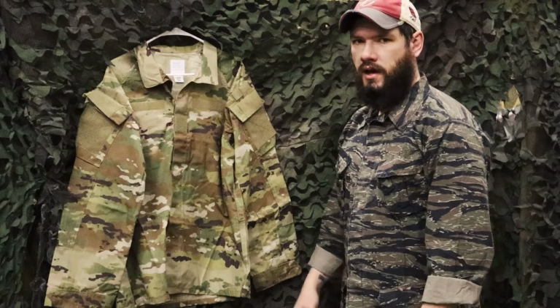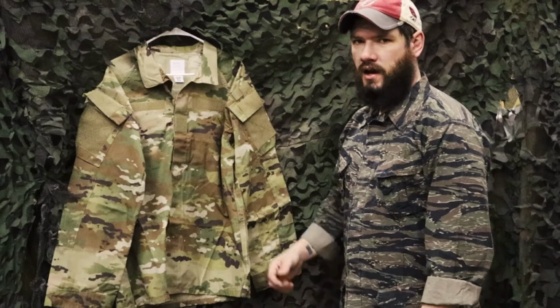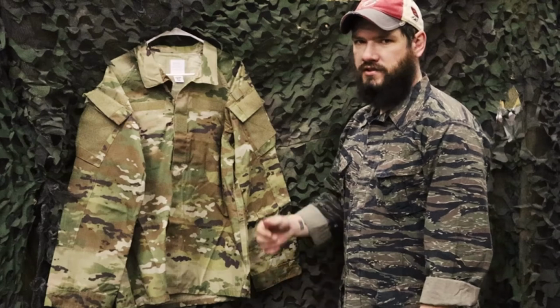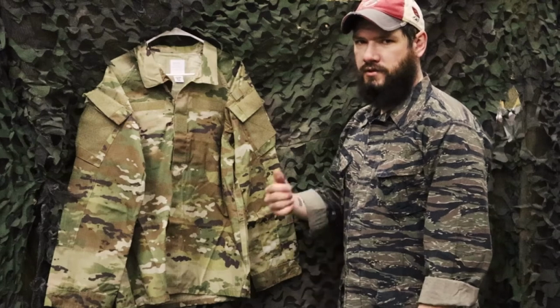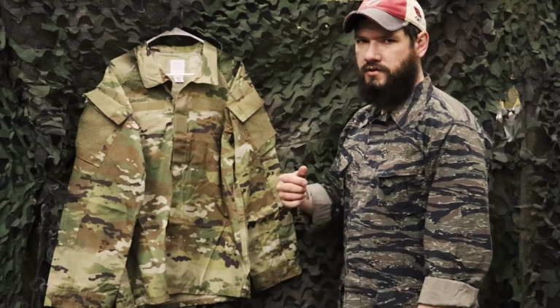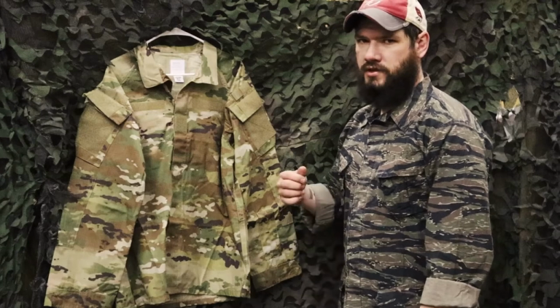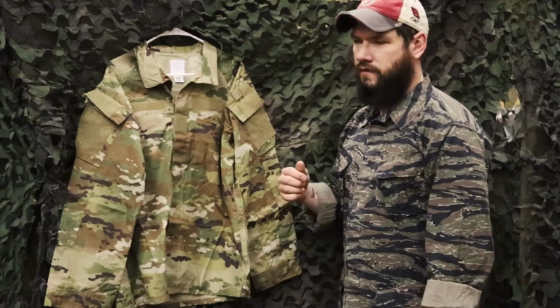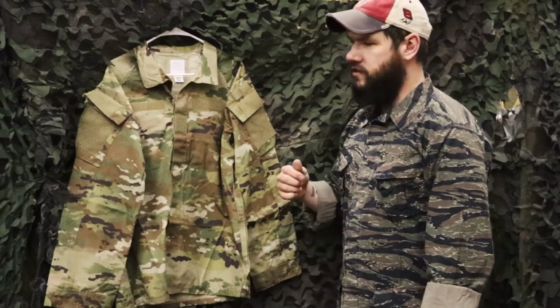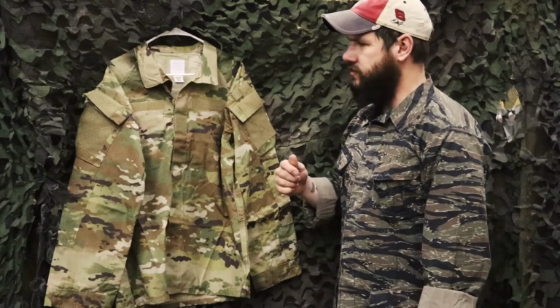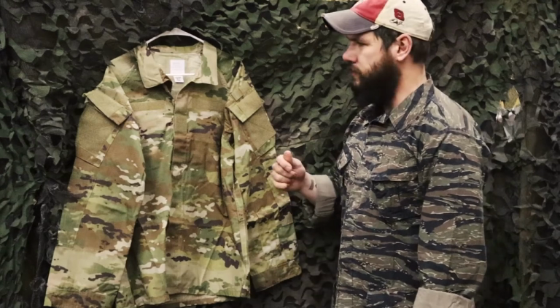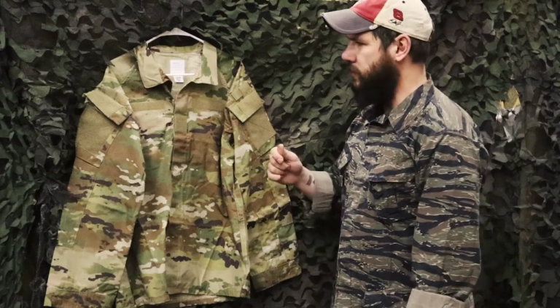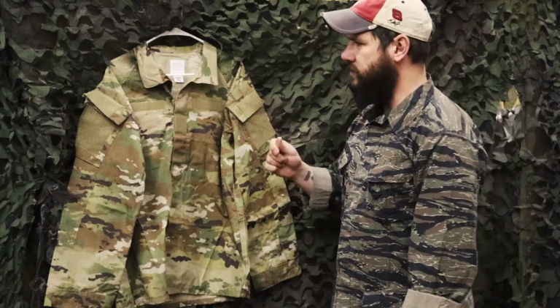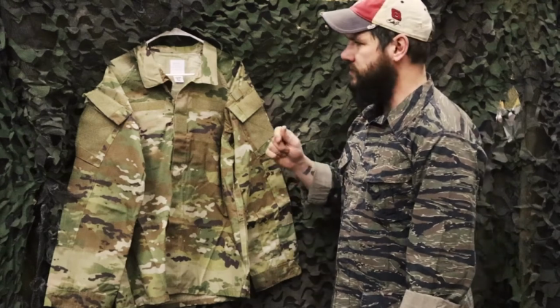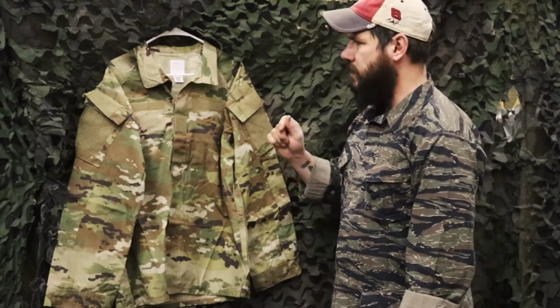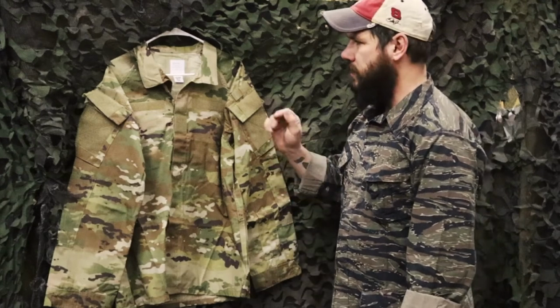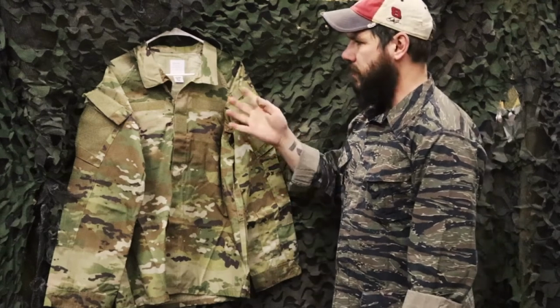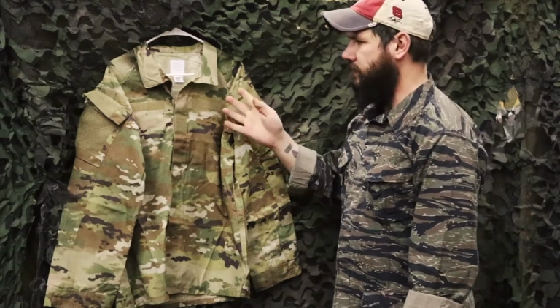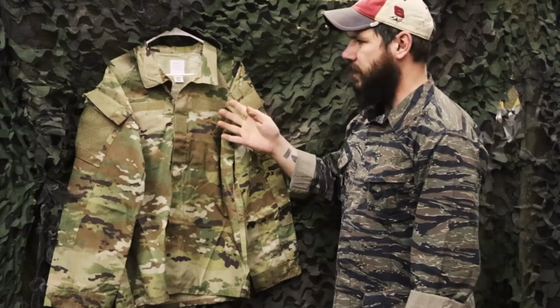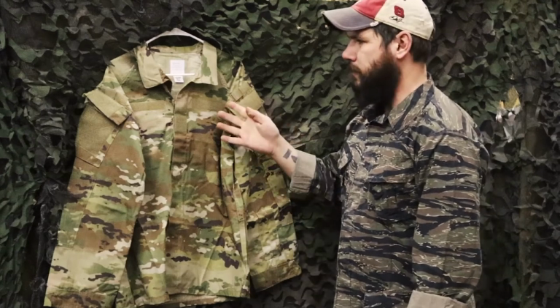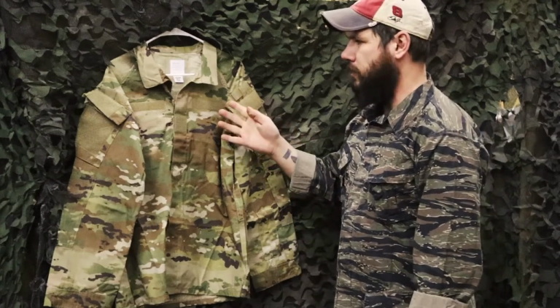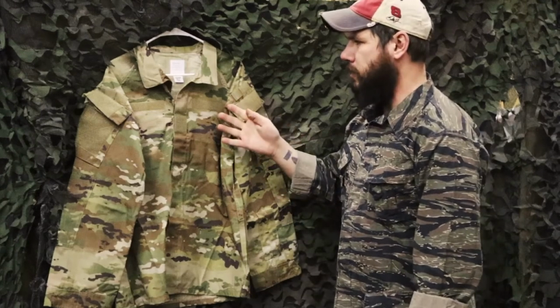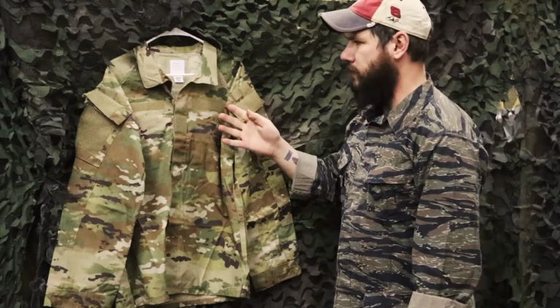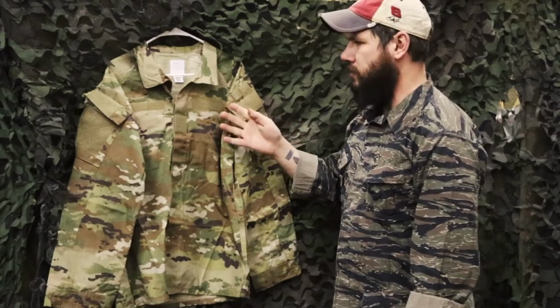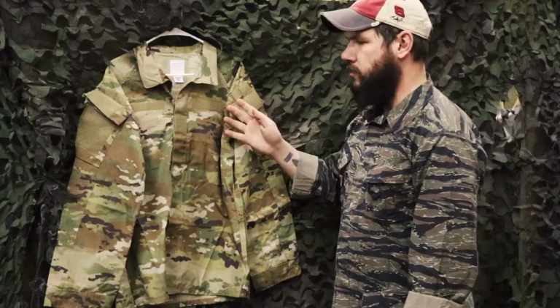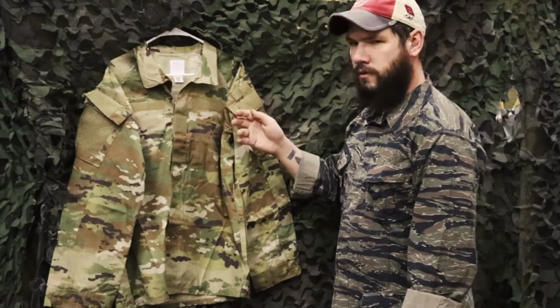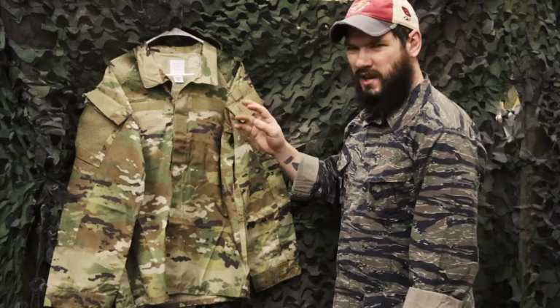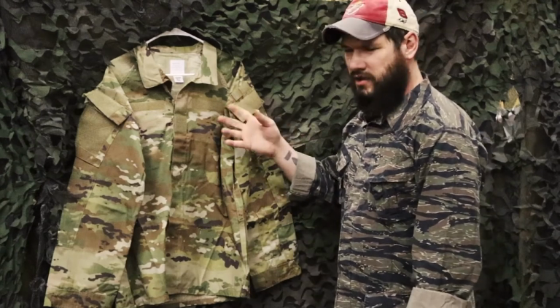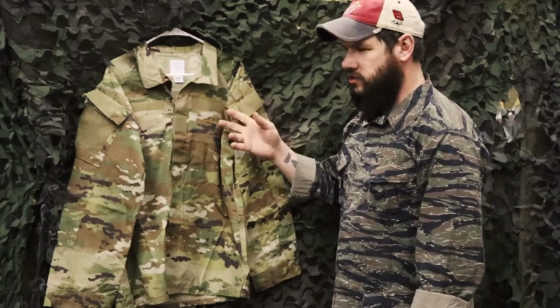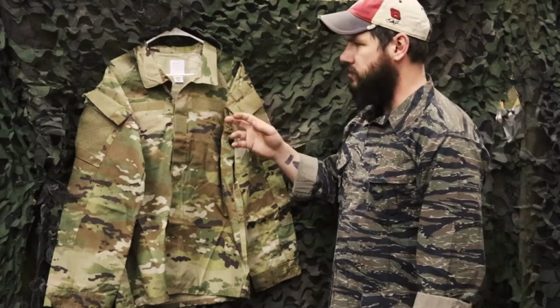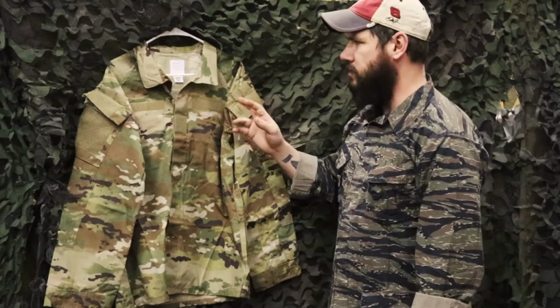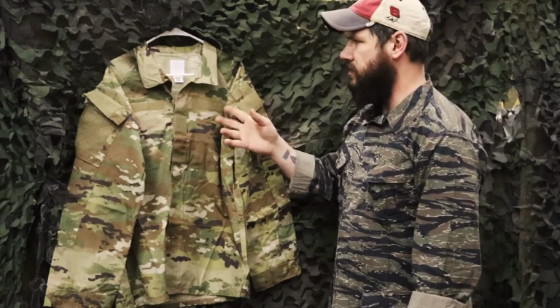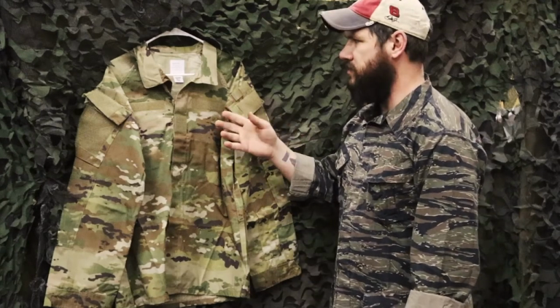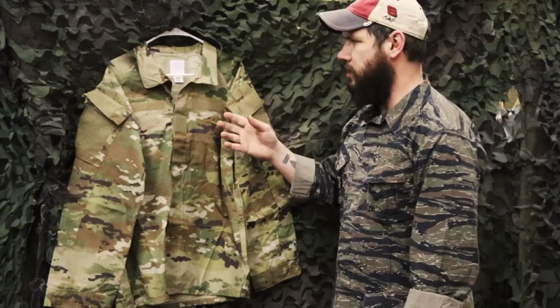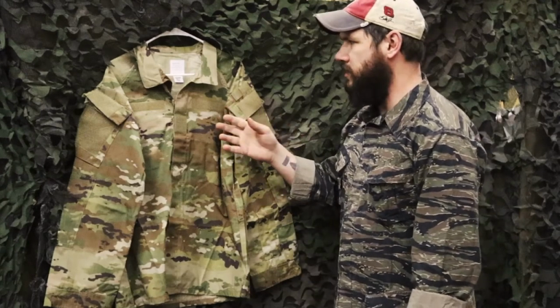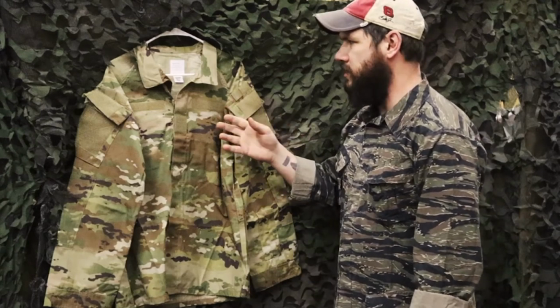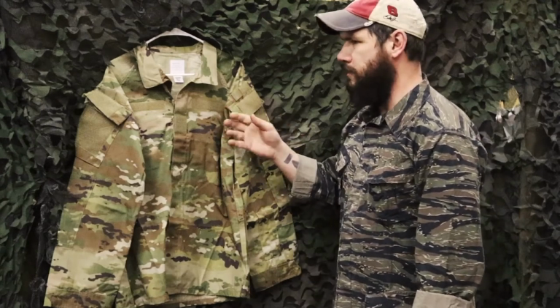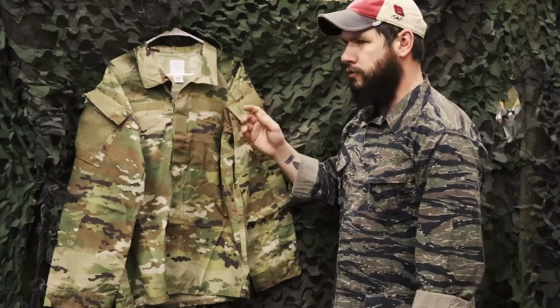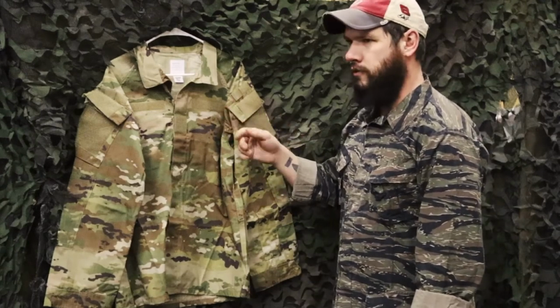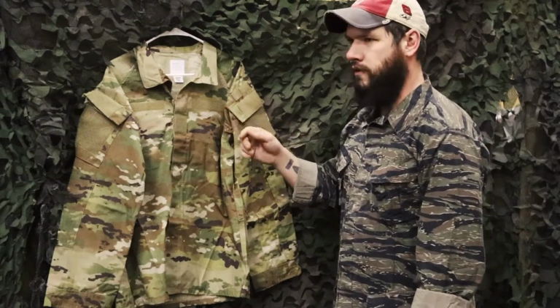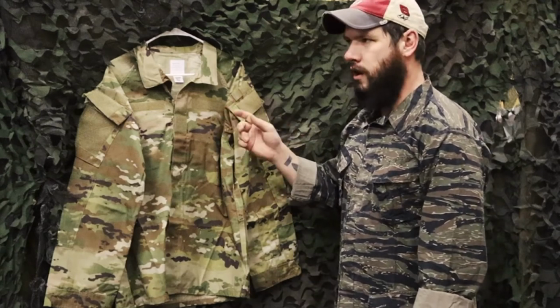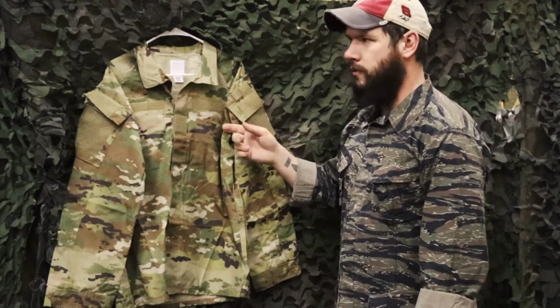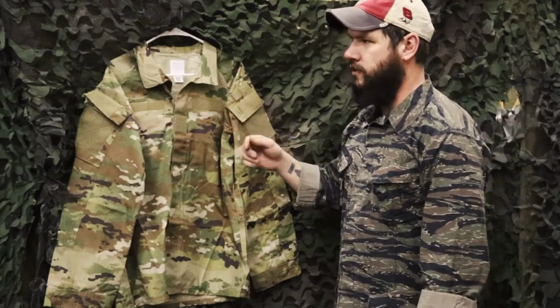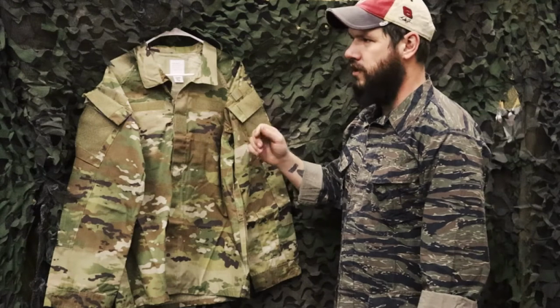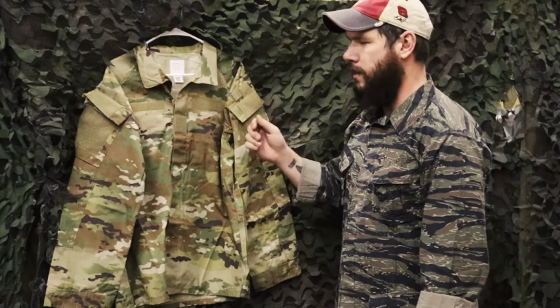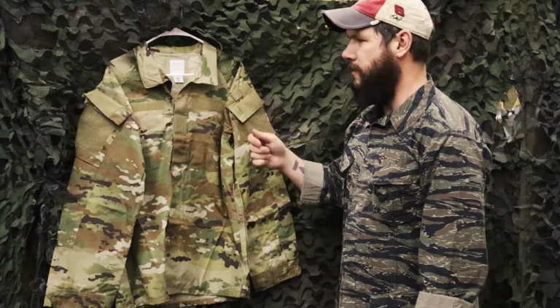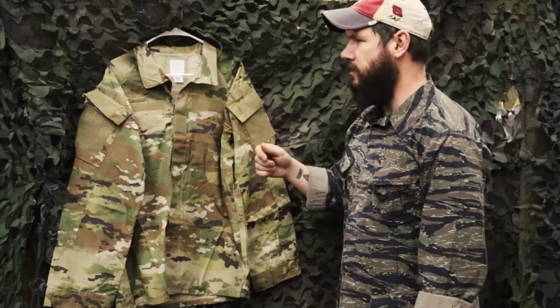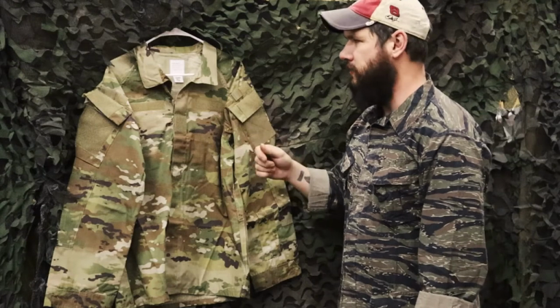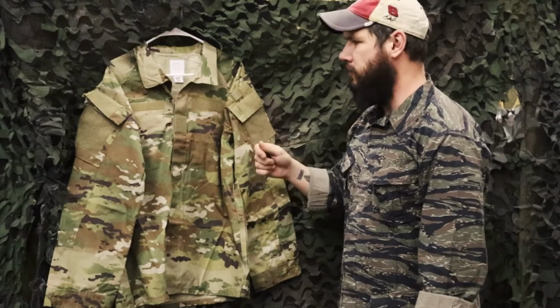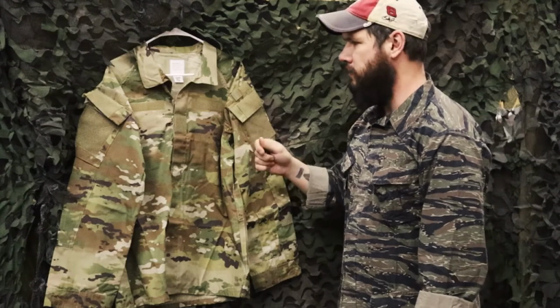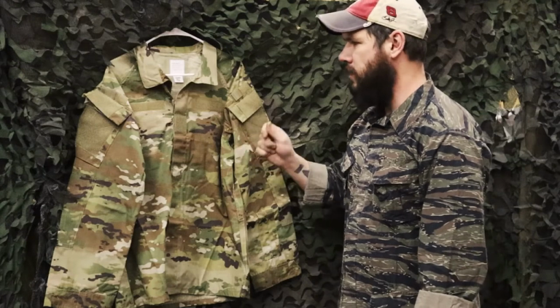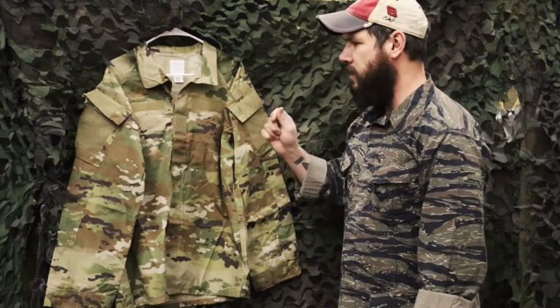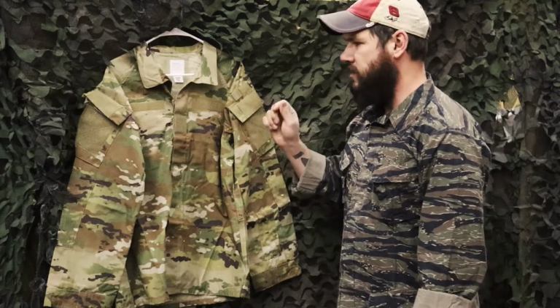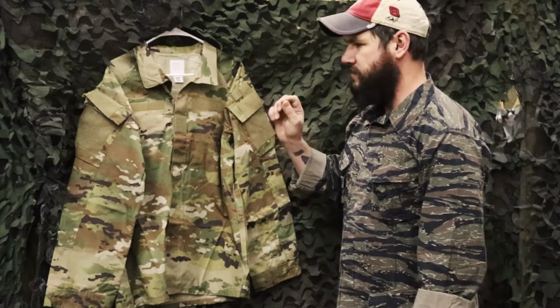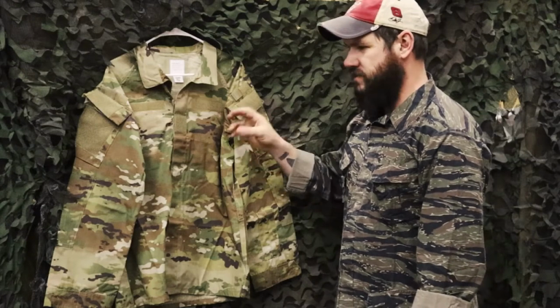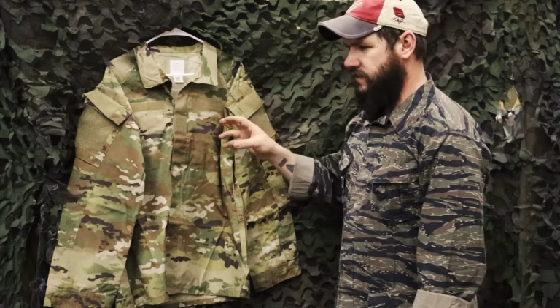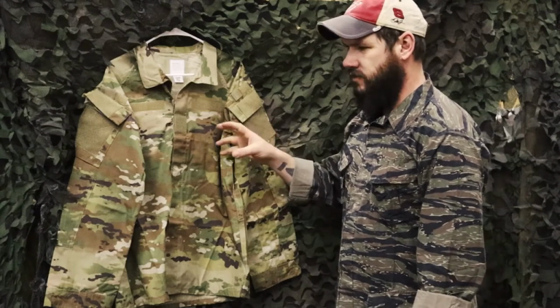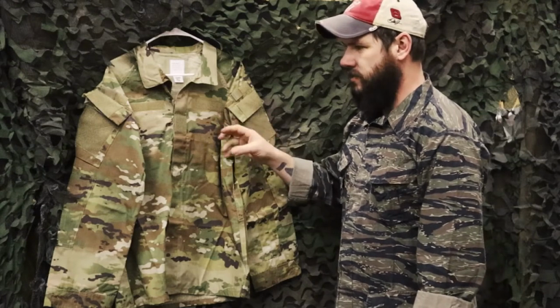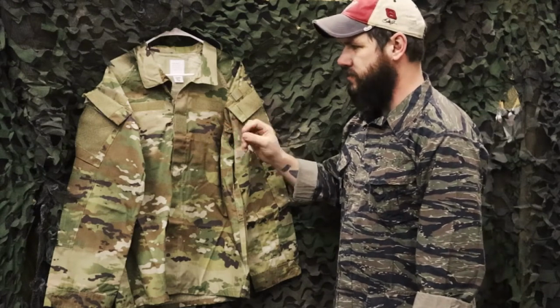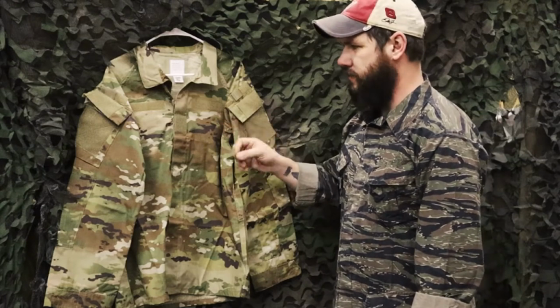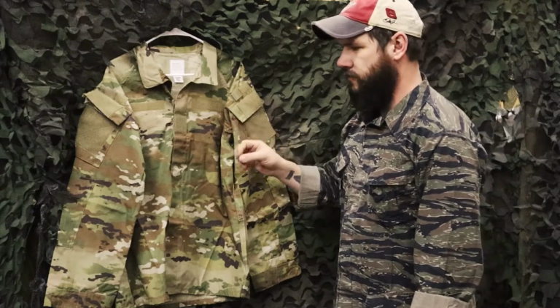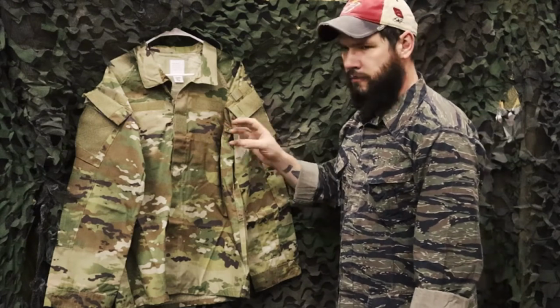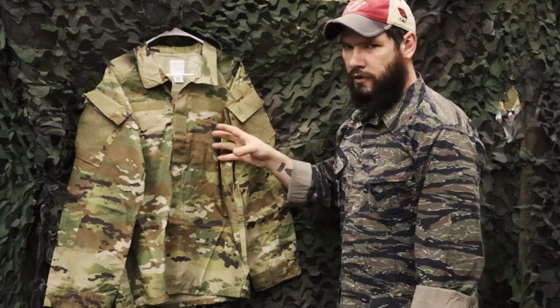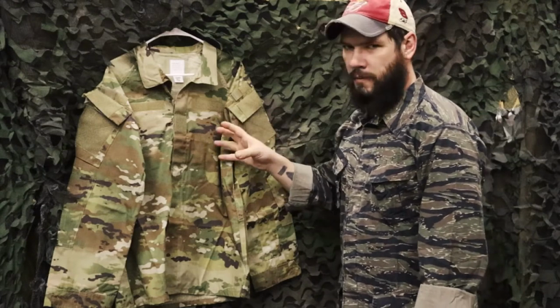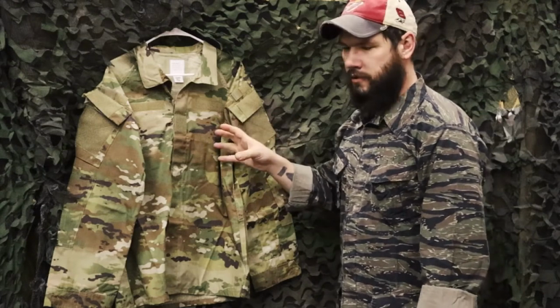Hey guys, Lucas here from VentureSurplus, and today we're going to go over the new-ish U.S. Army Improved Hot Weather Combat Uniform, specifically this one from Propper.